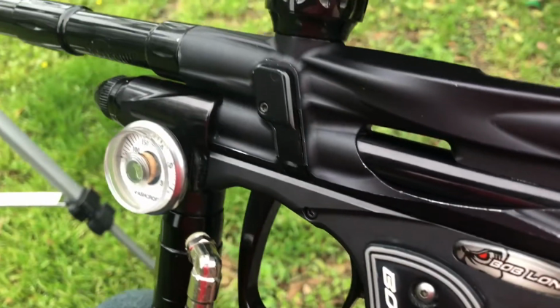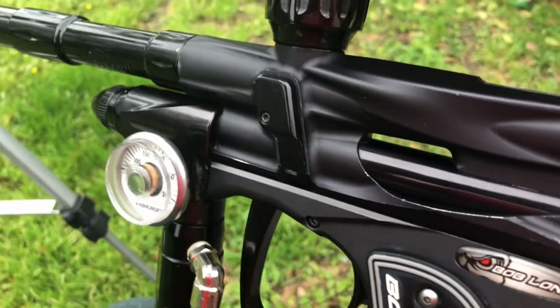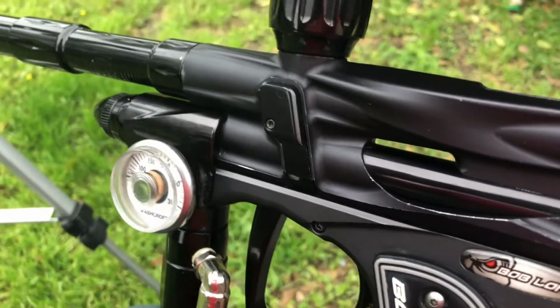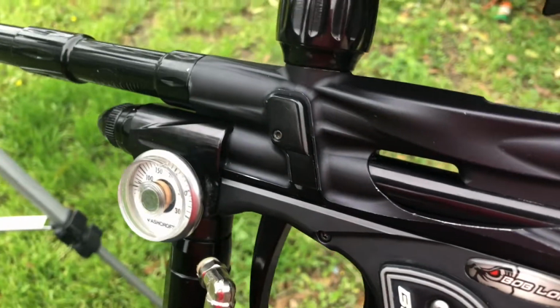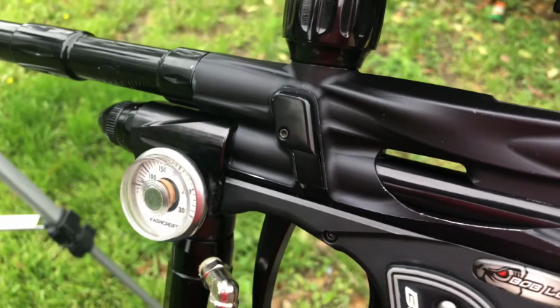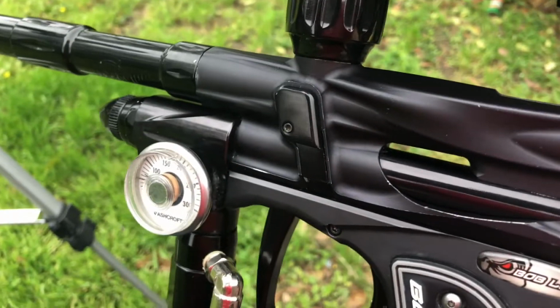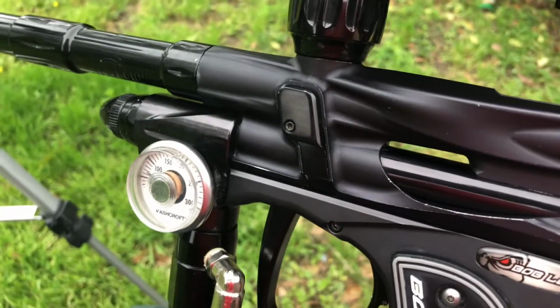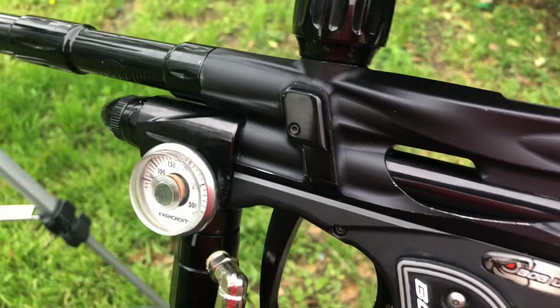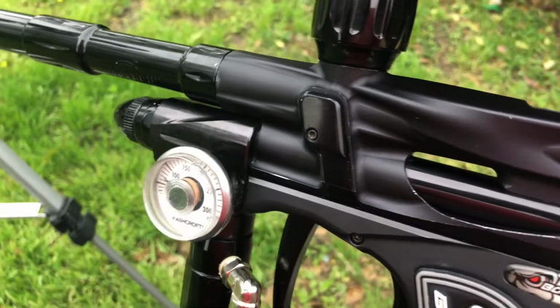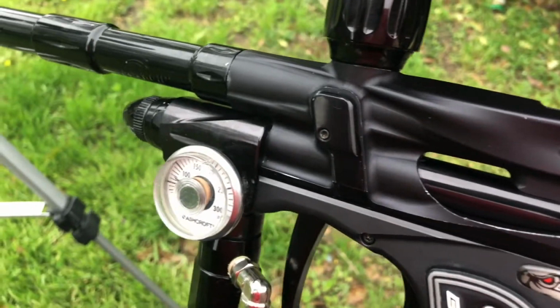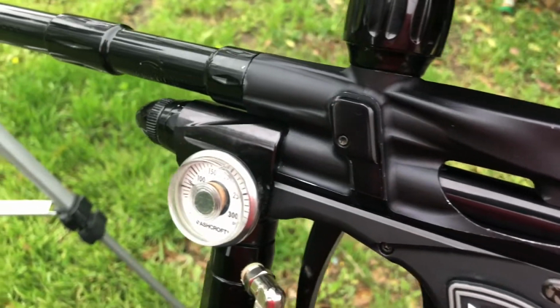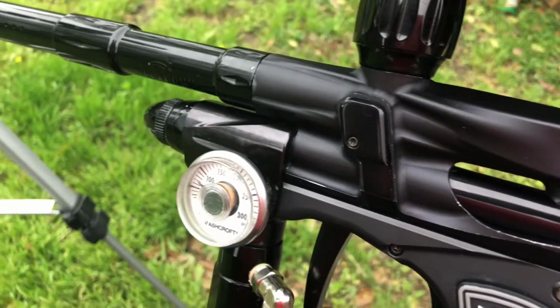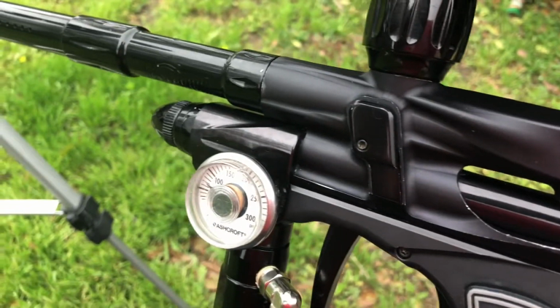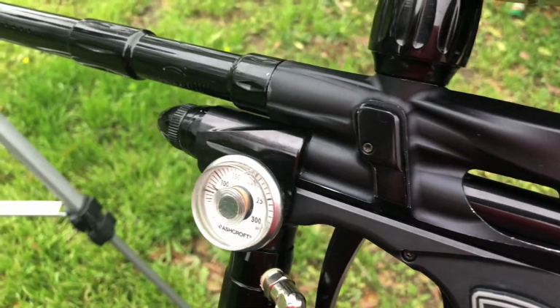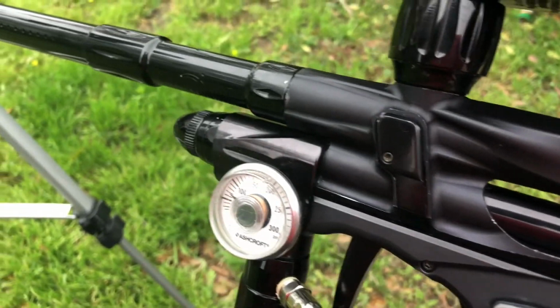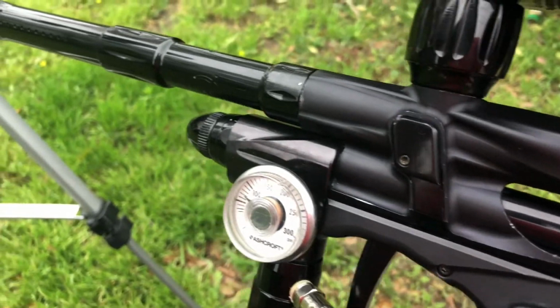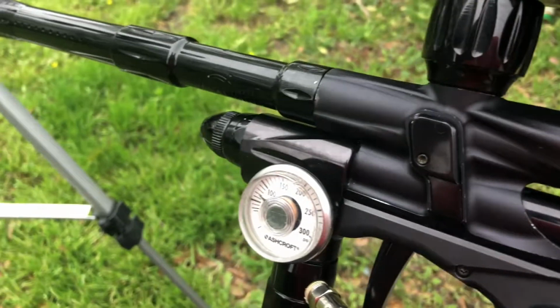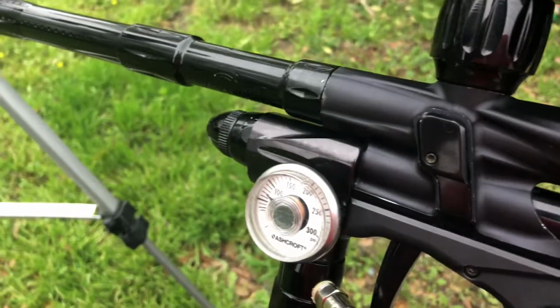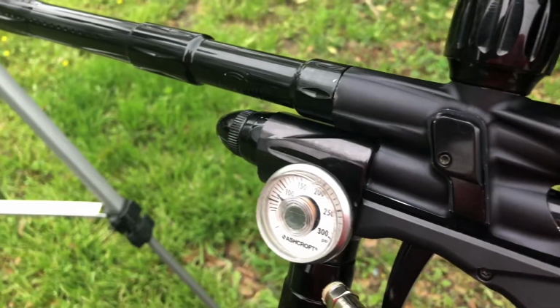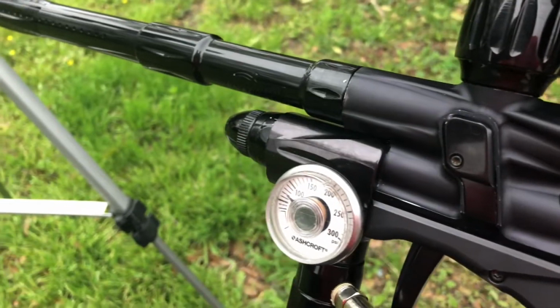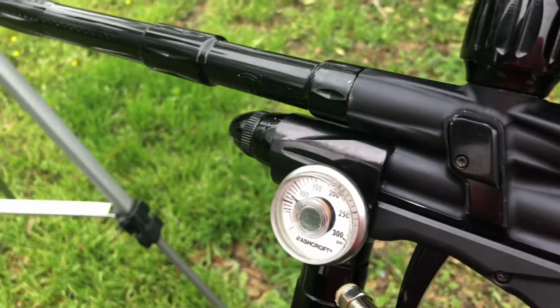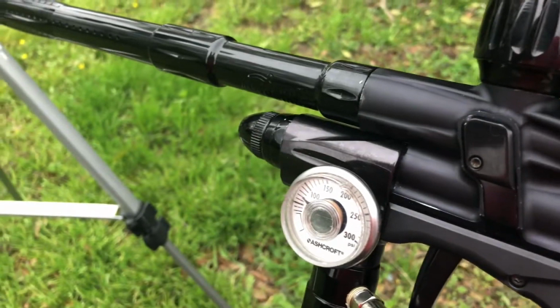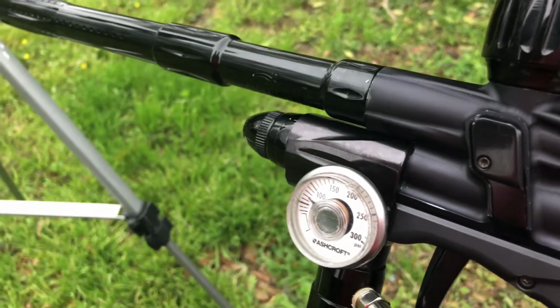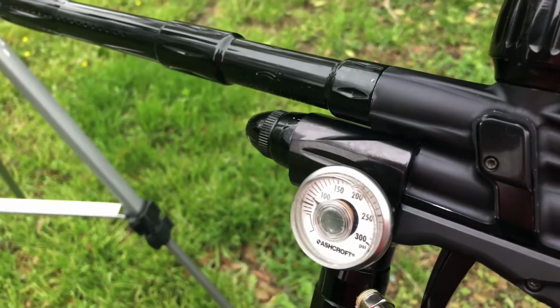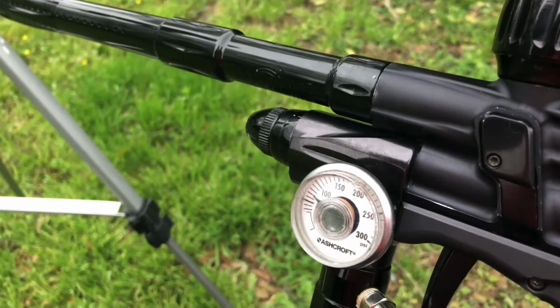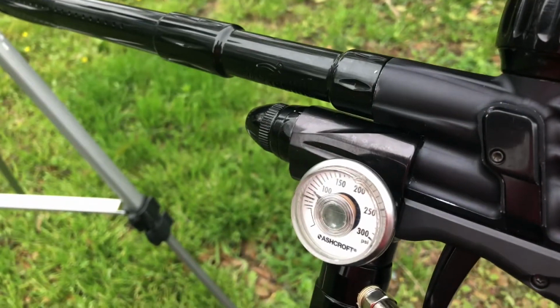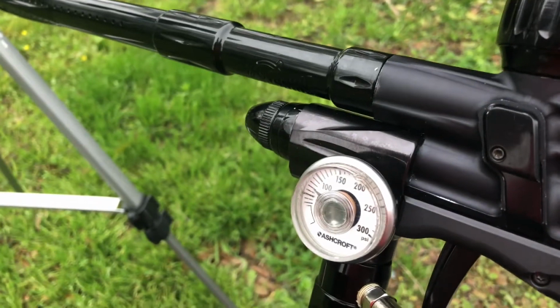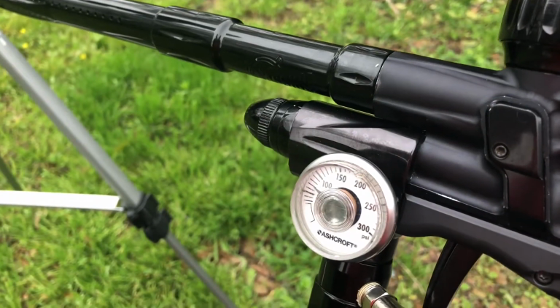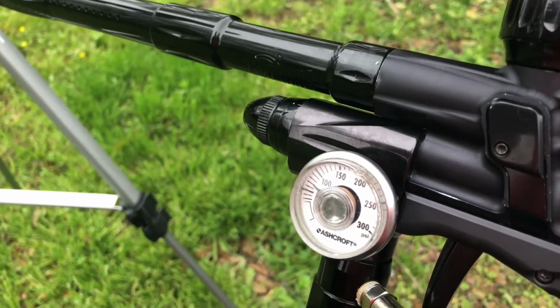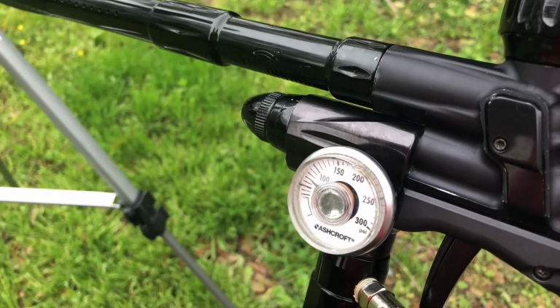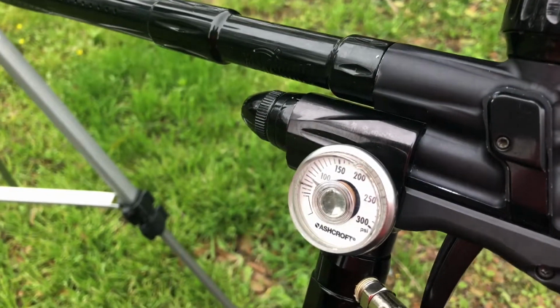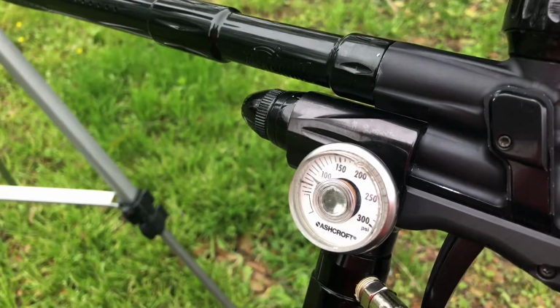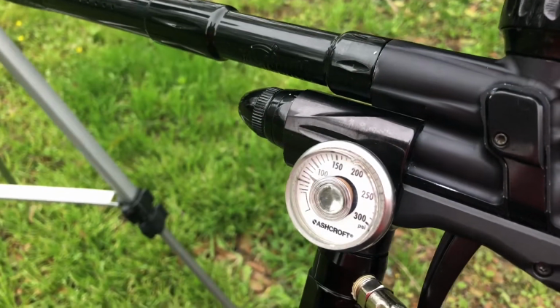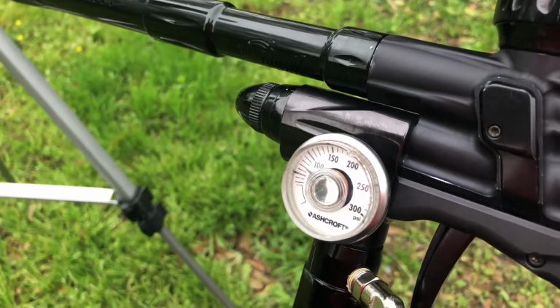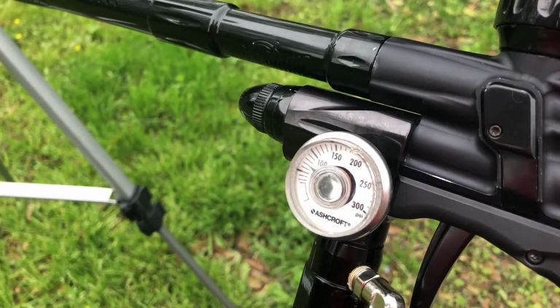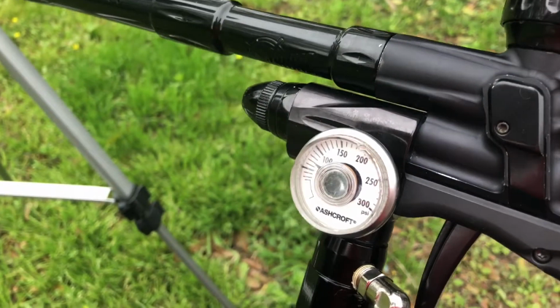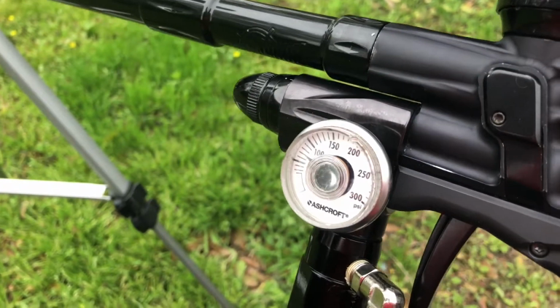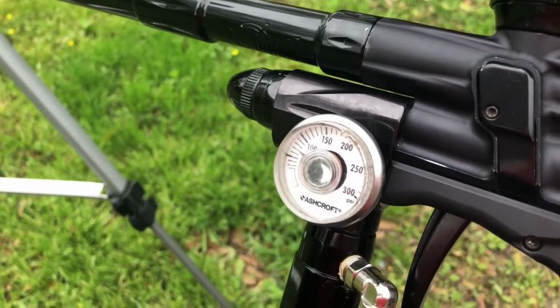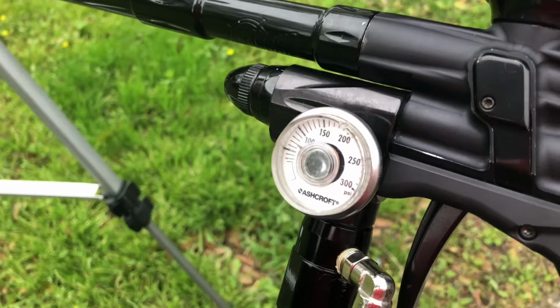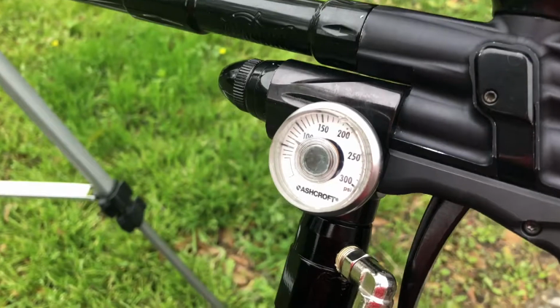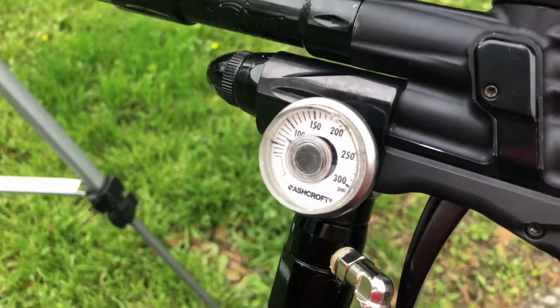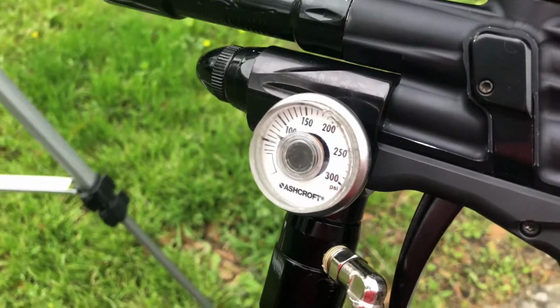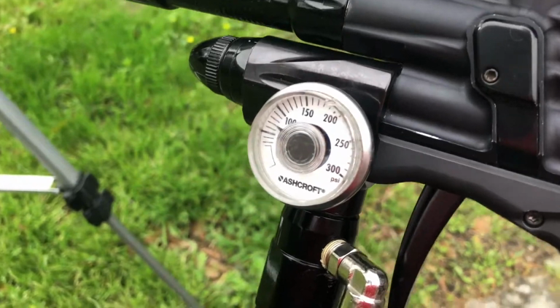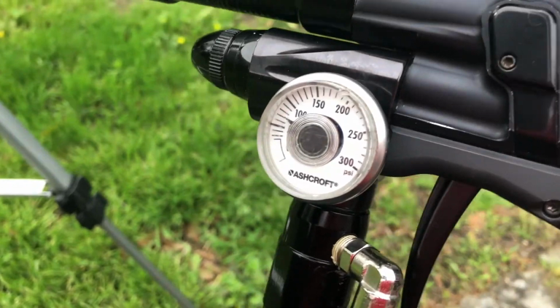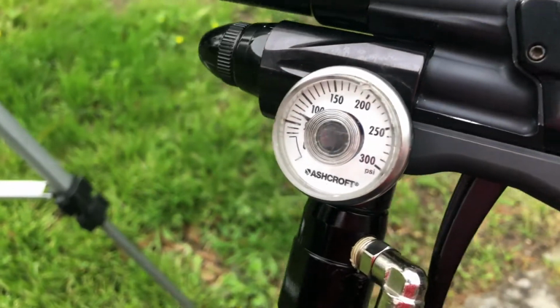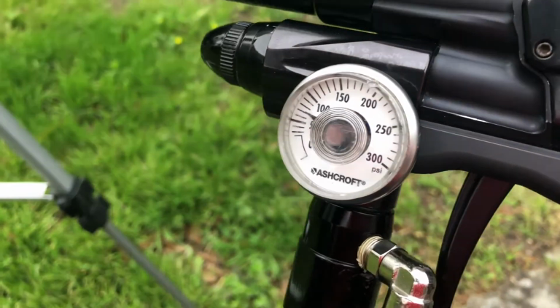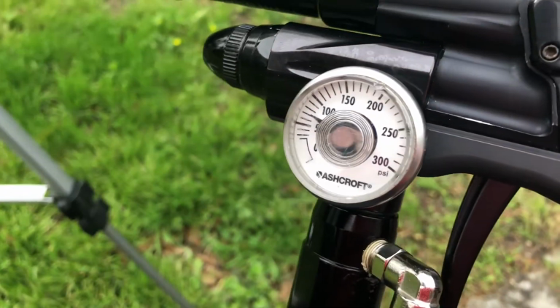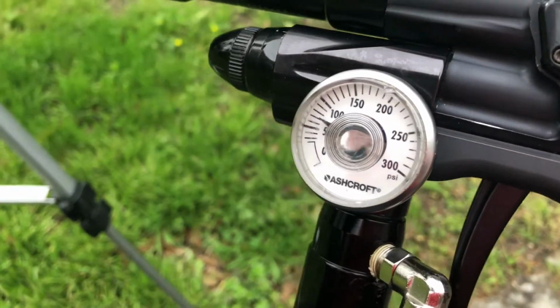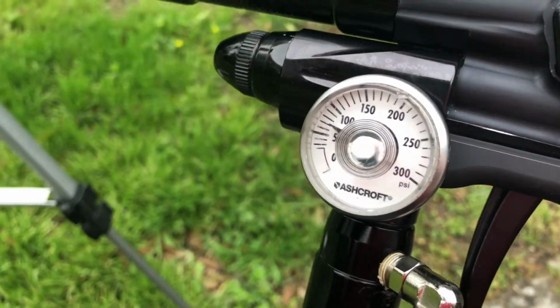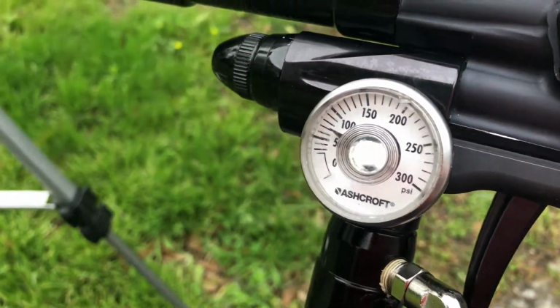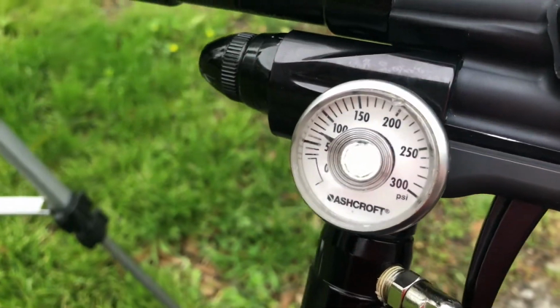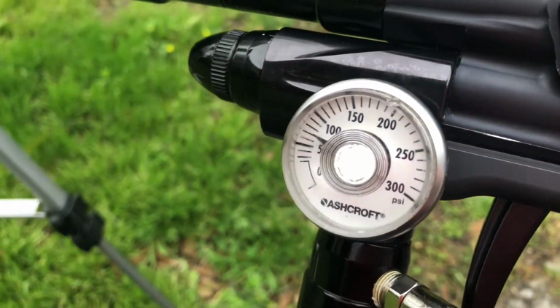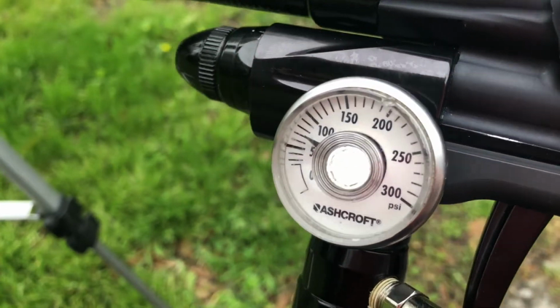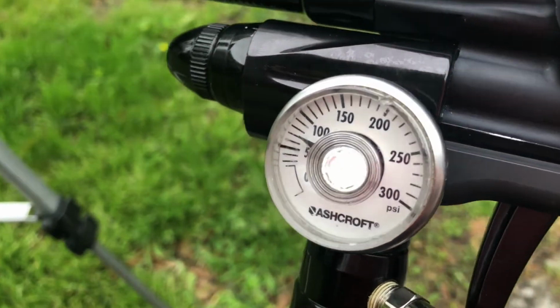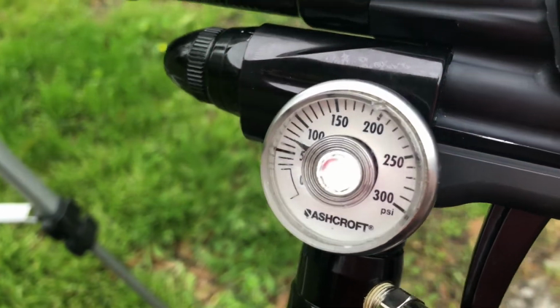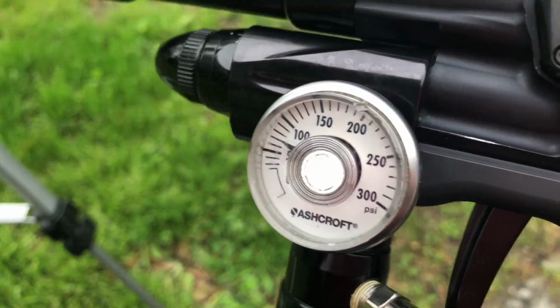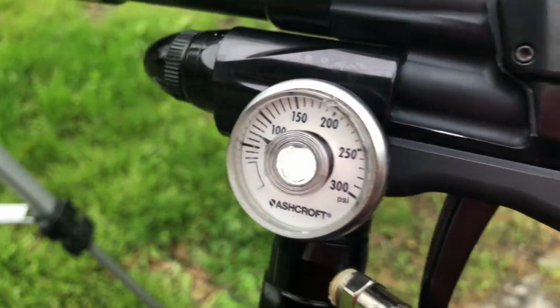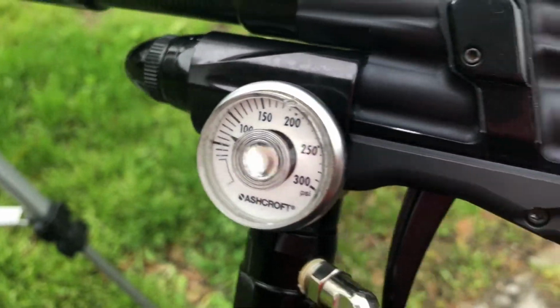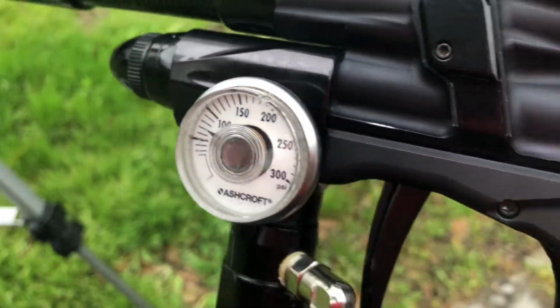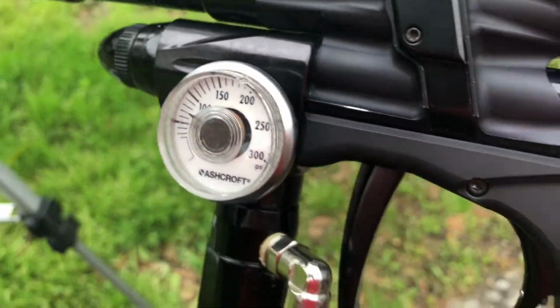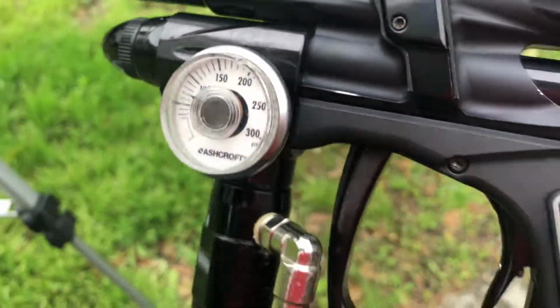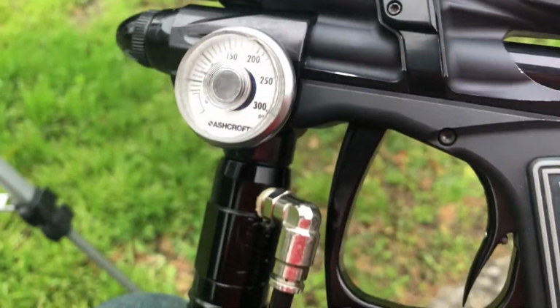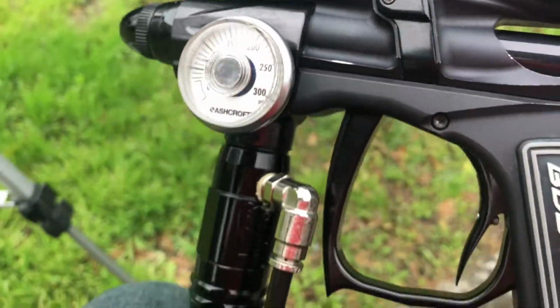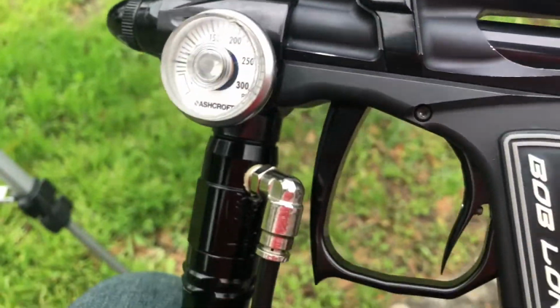I have put a newer solenoid inside, so the solenoid is newer. While she's holding pressure, there are no leaks.